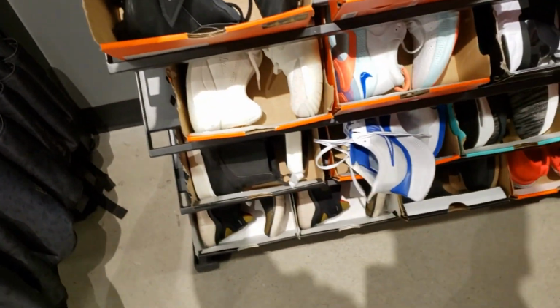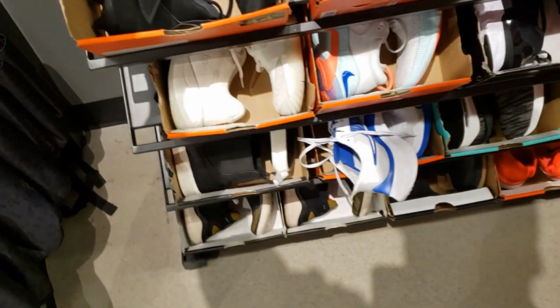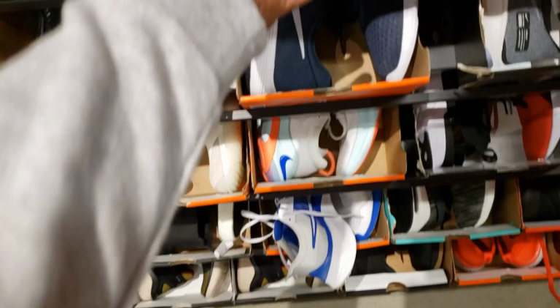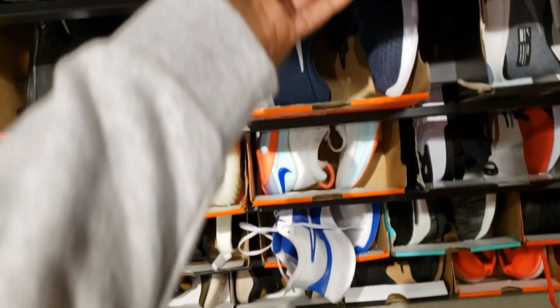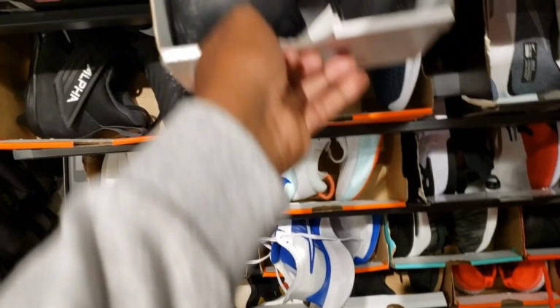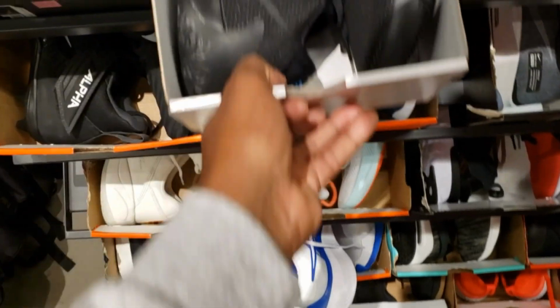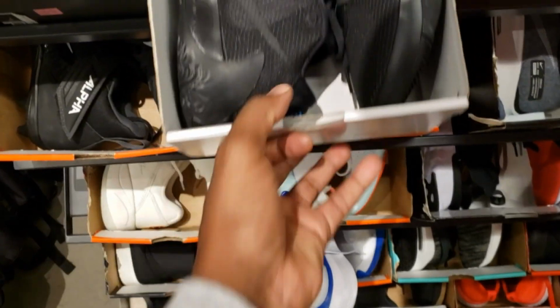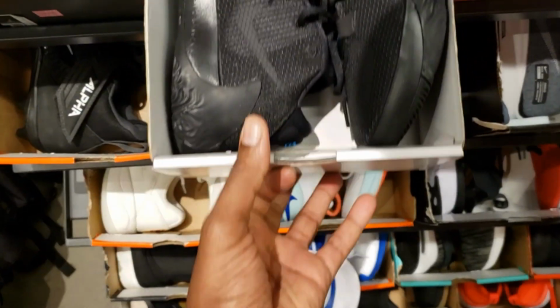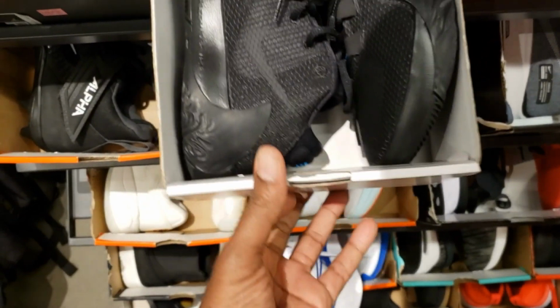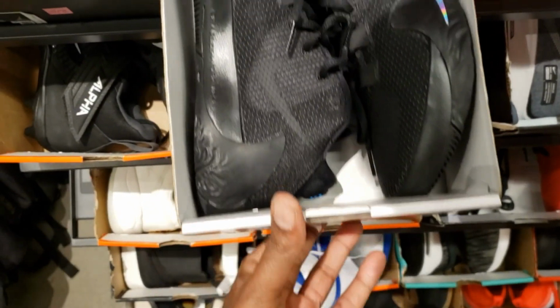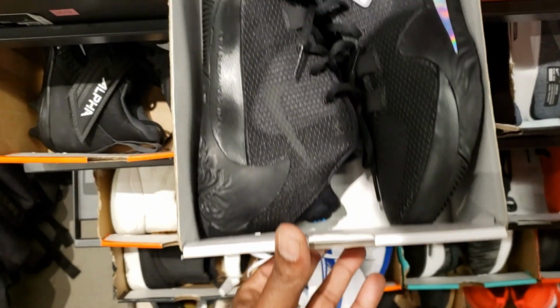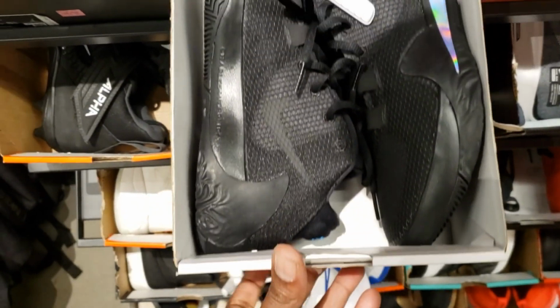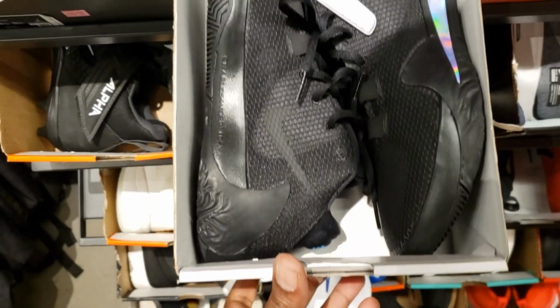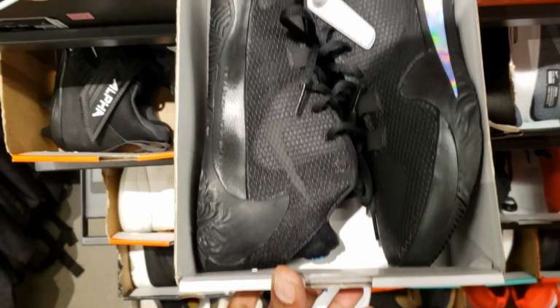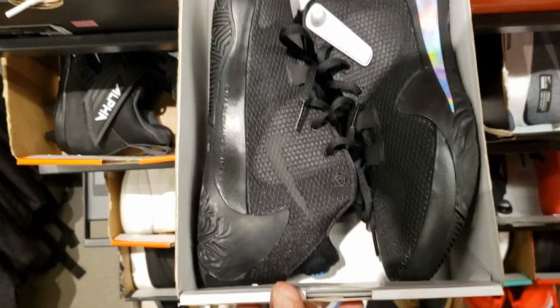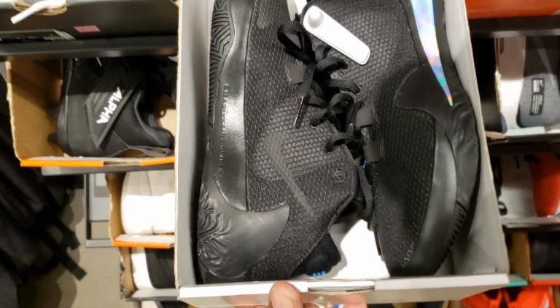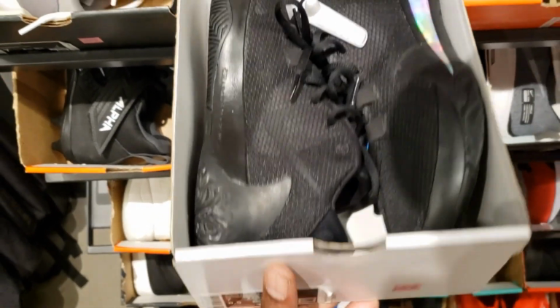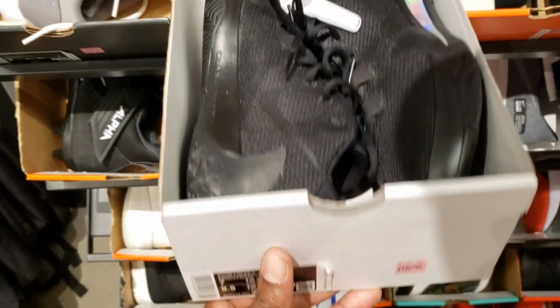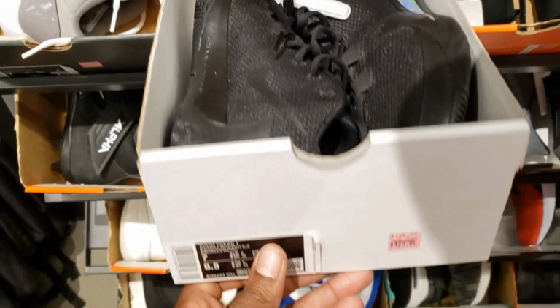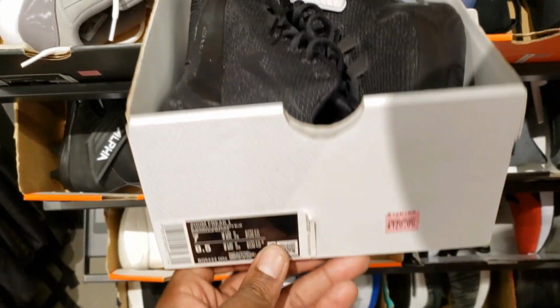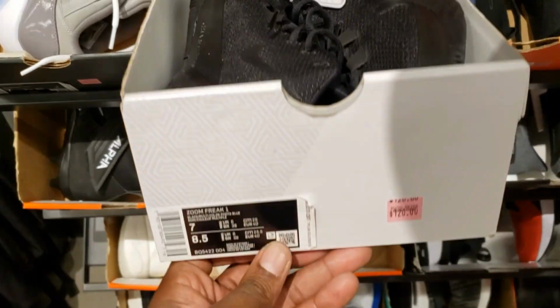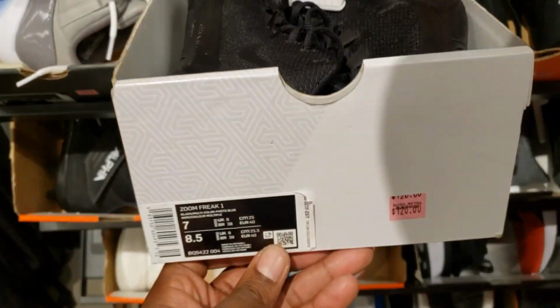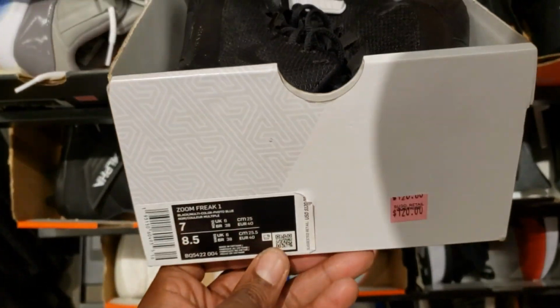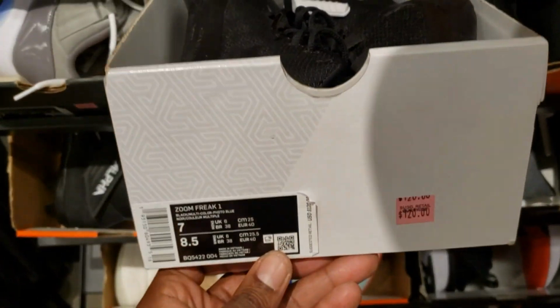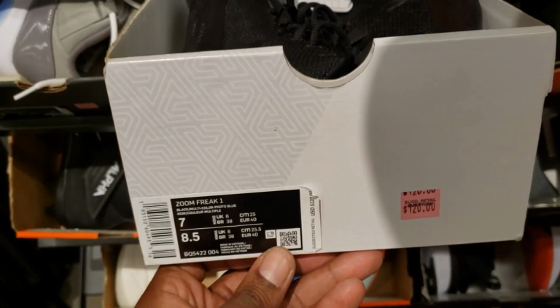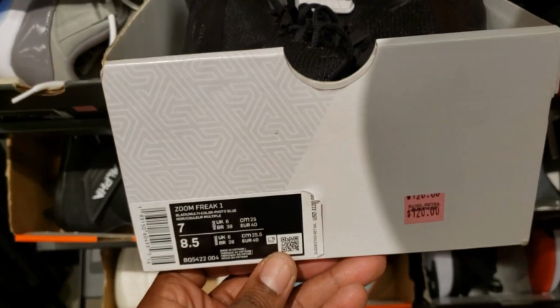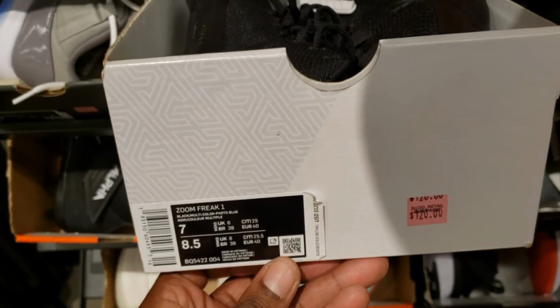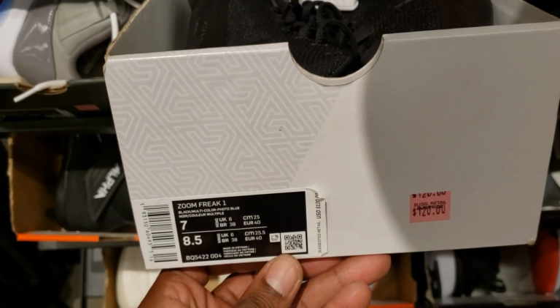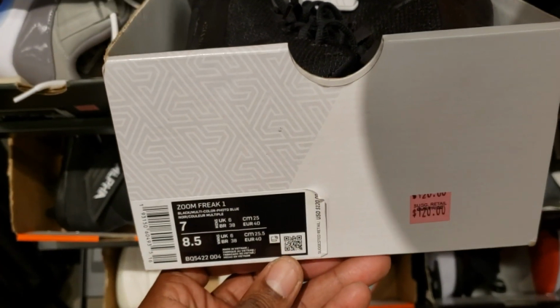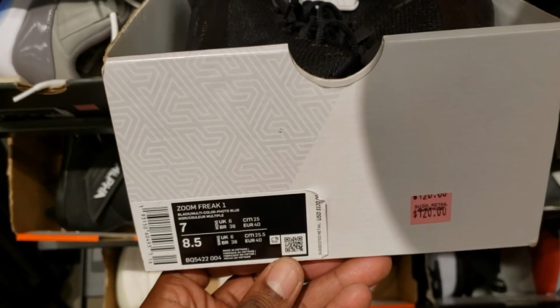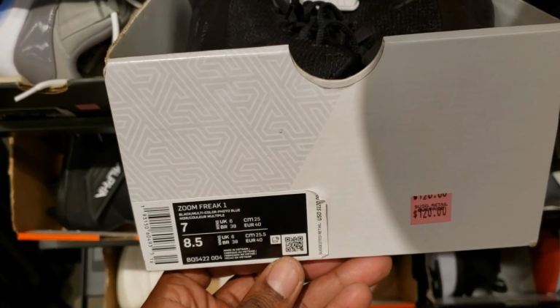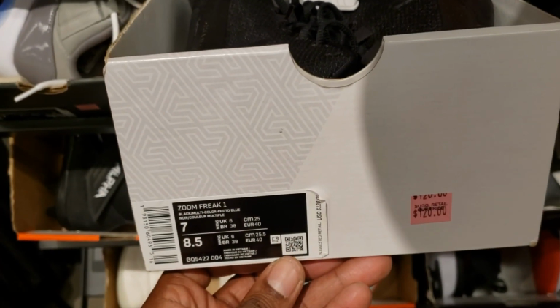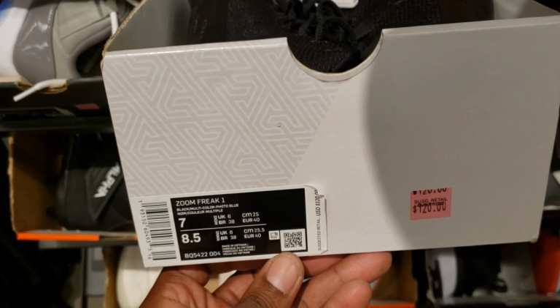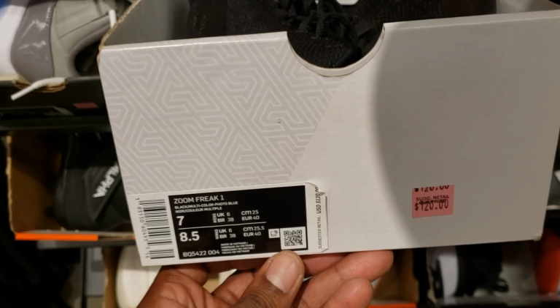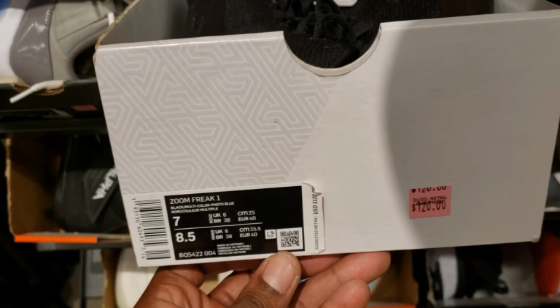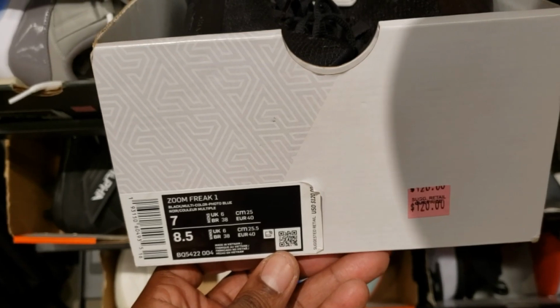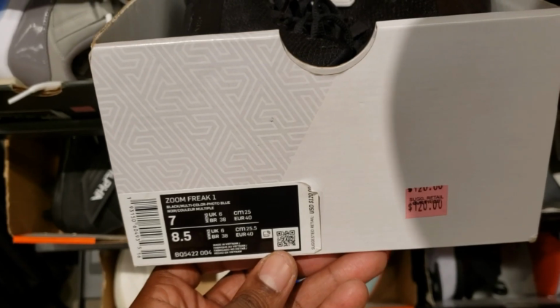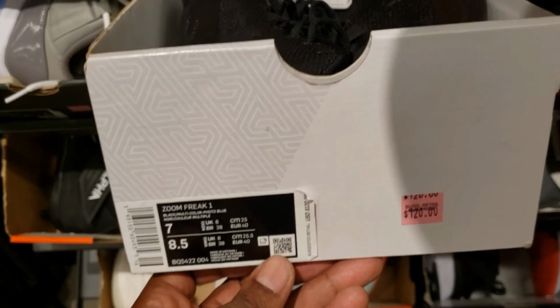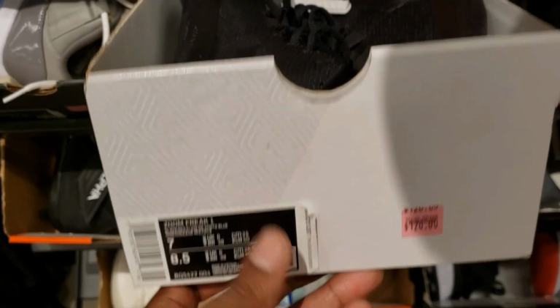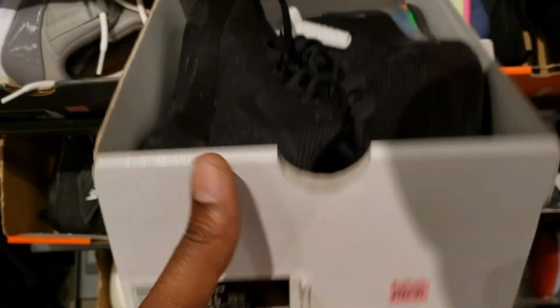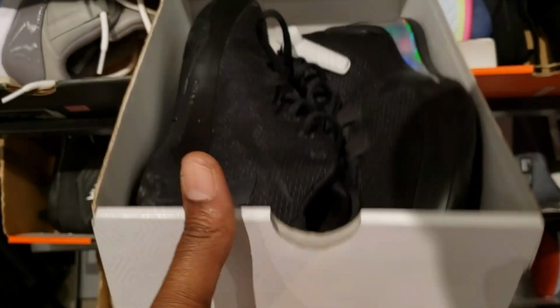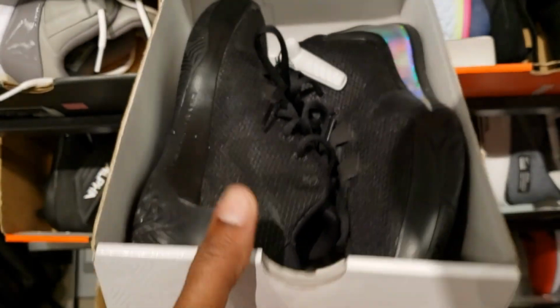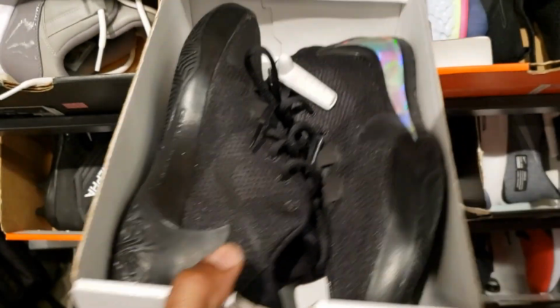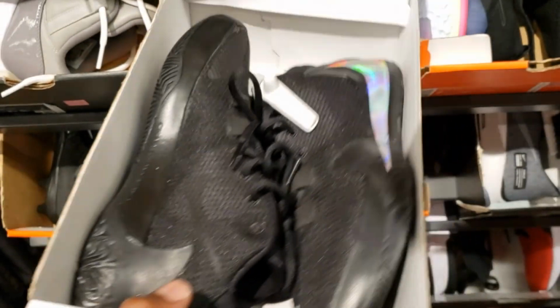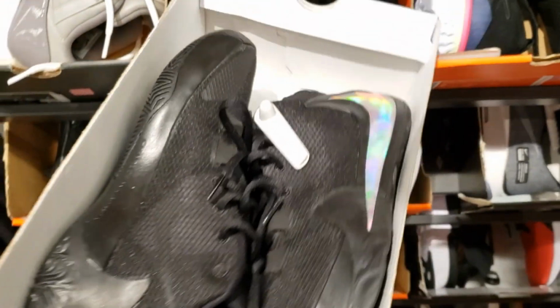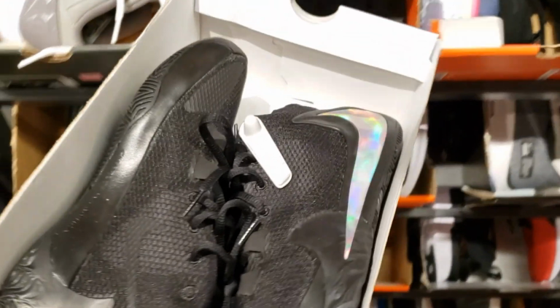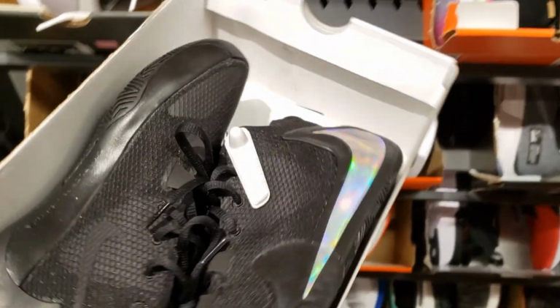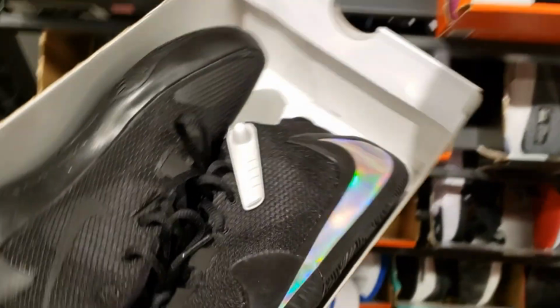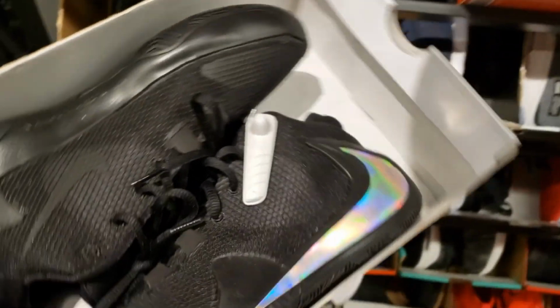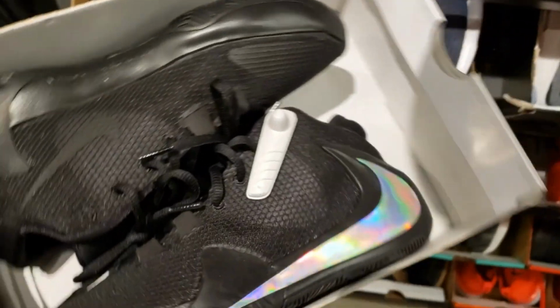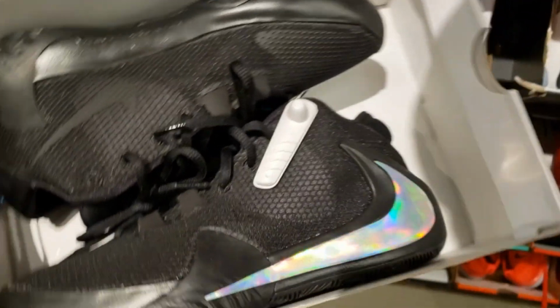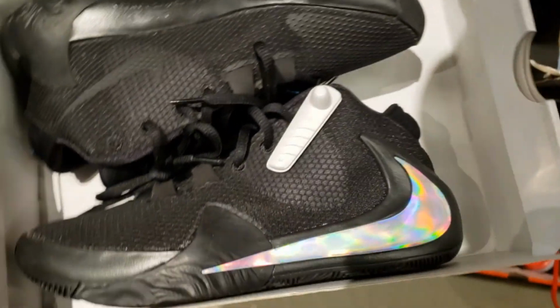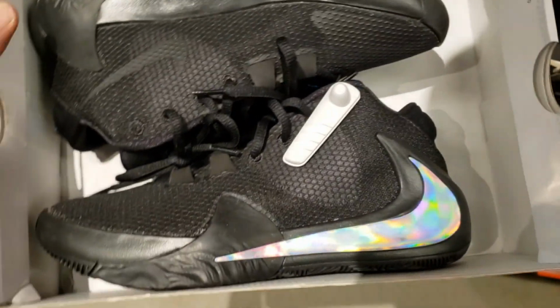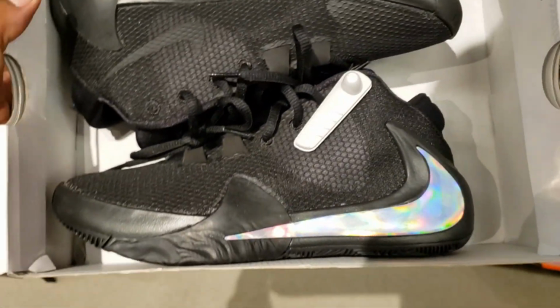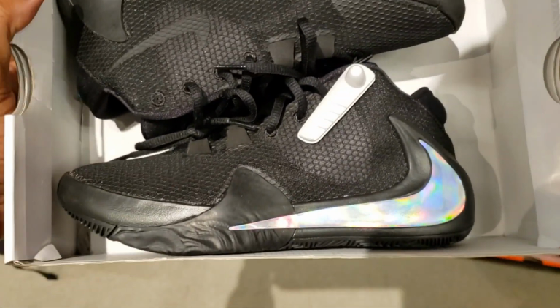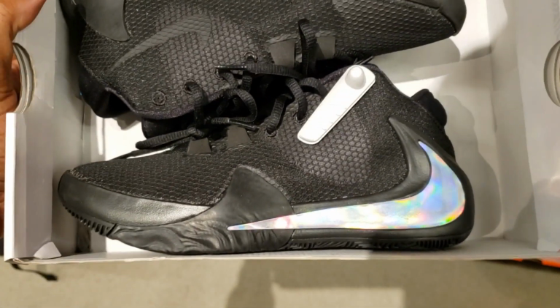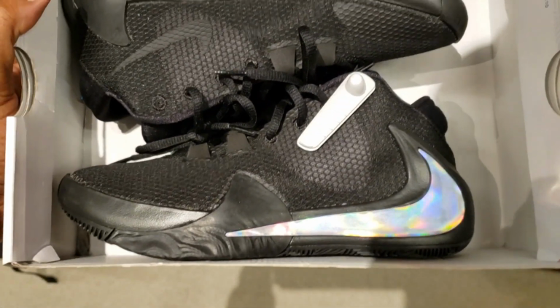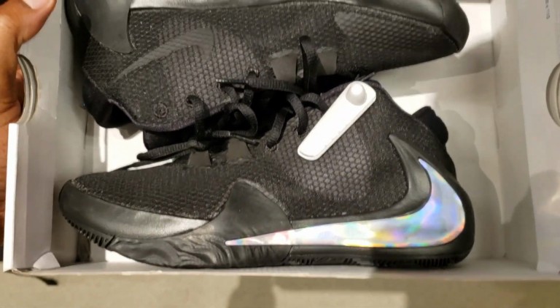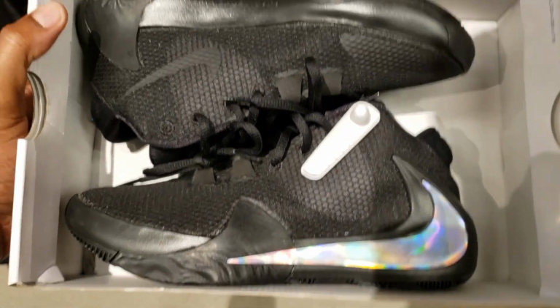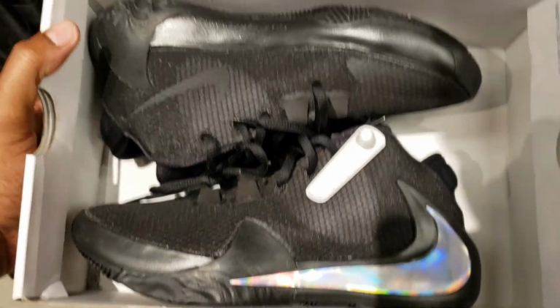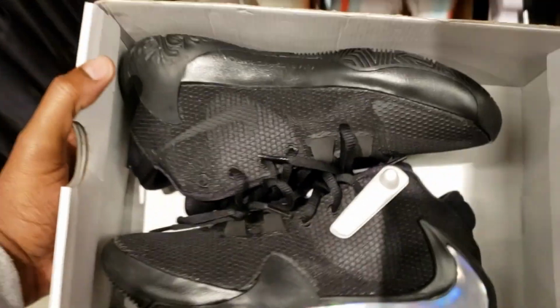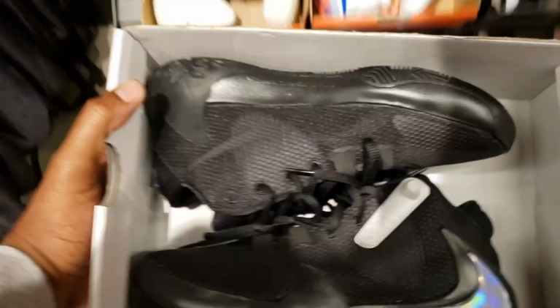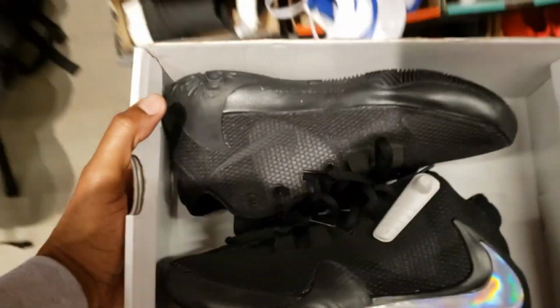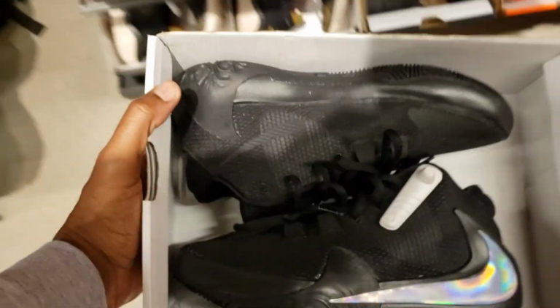Here we got some Zoom Freaks, the black and iridescent. Size 7 for $120, with 20% off.